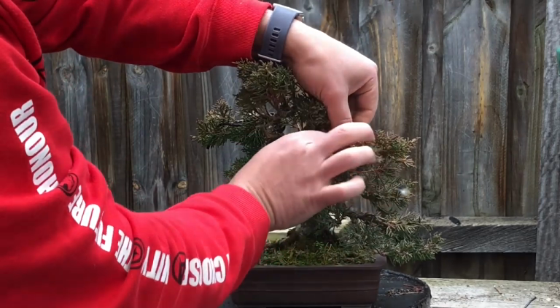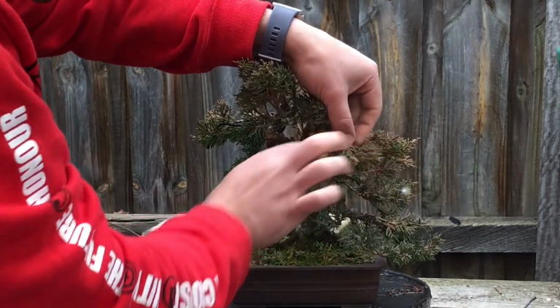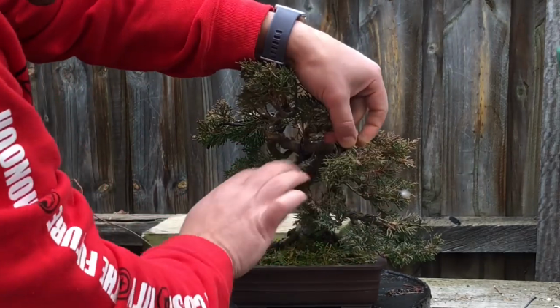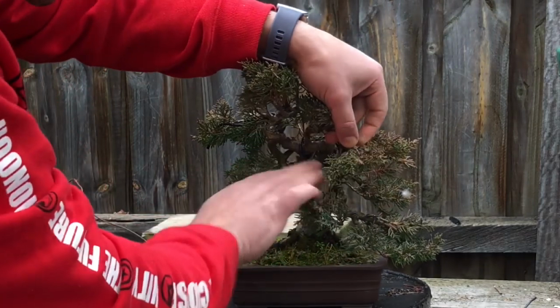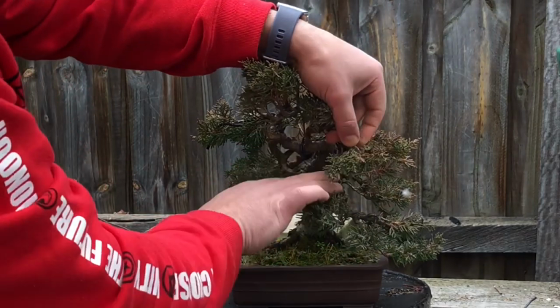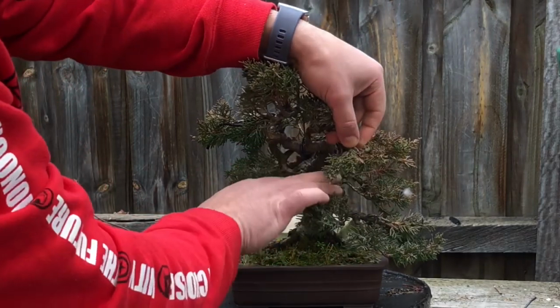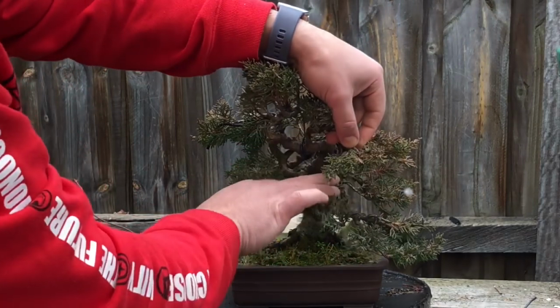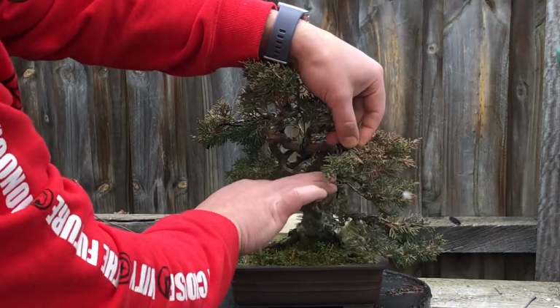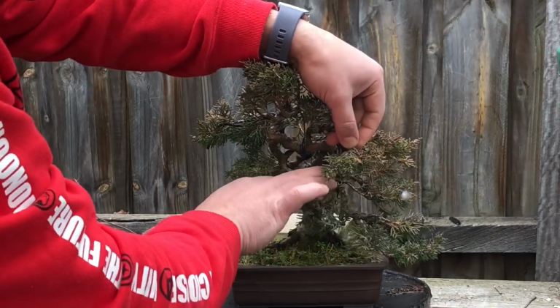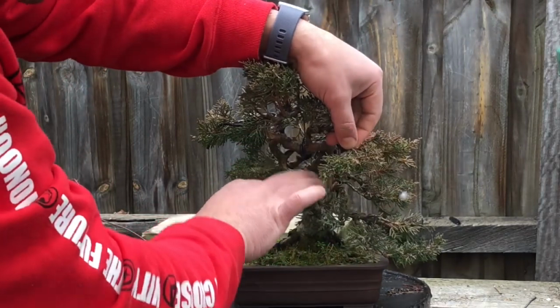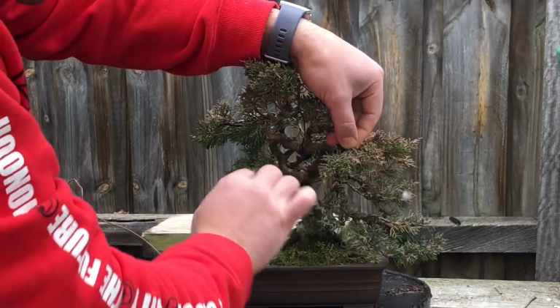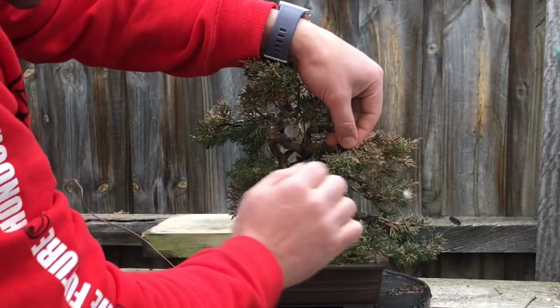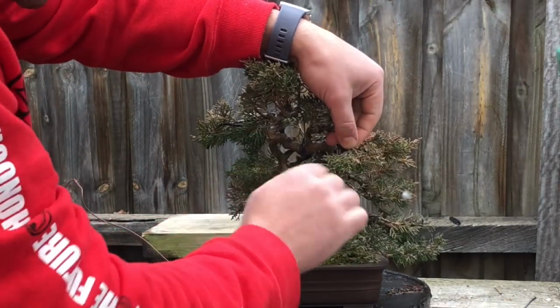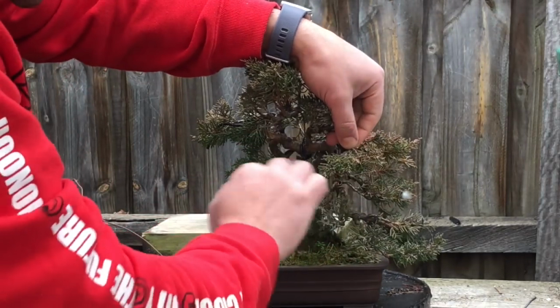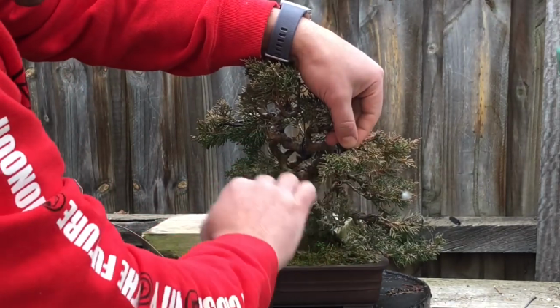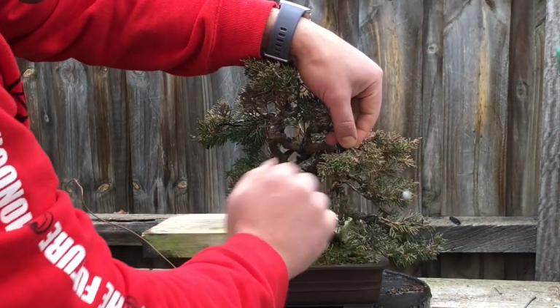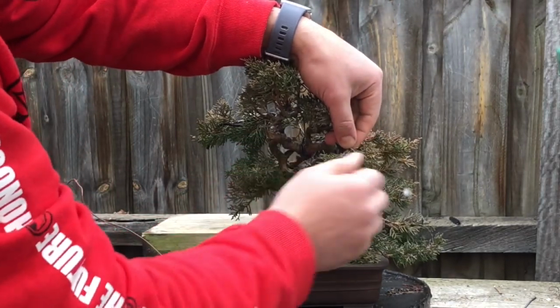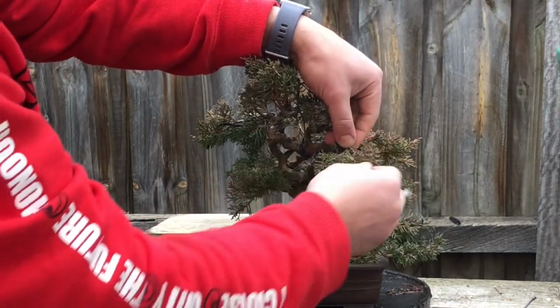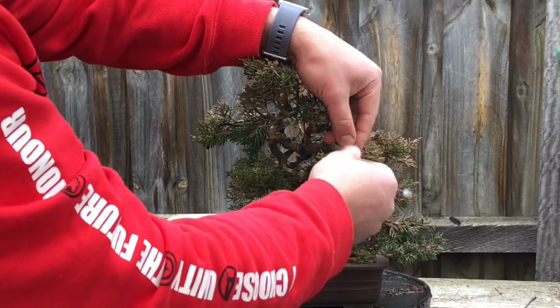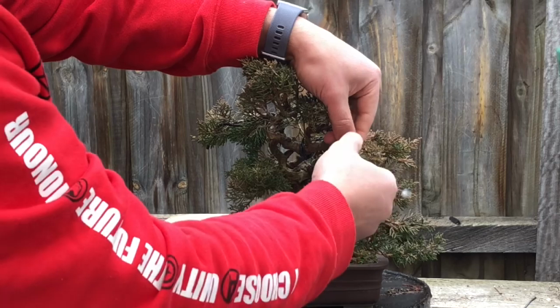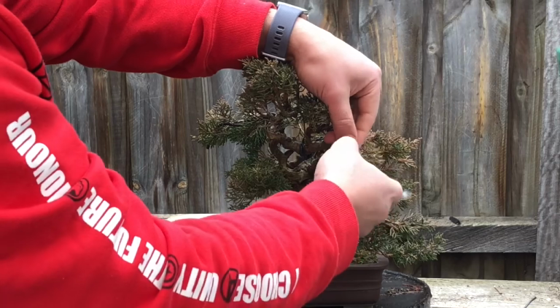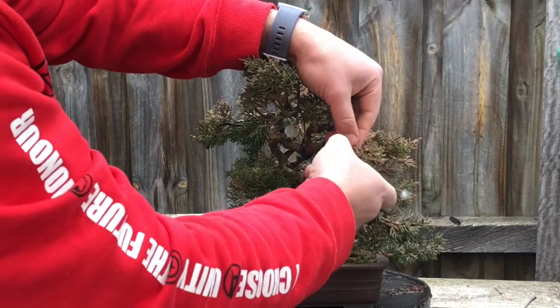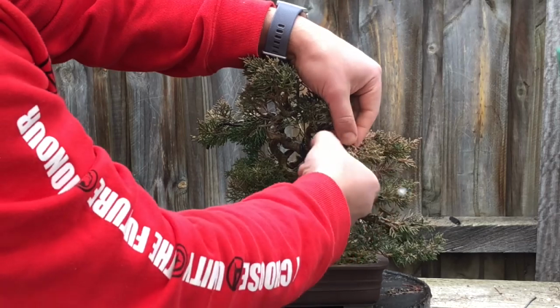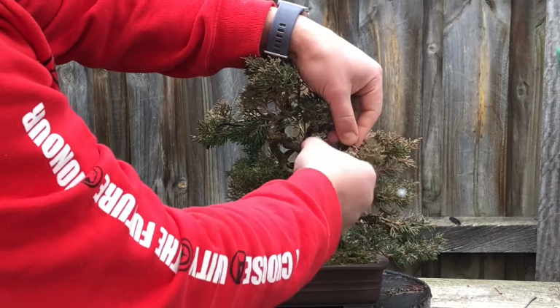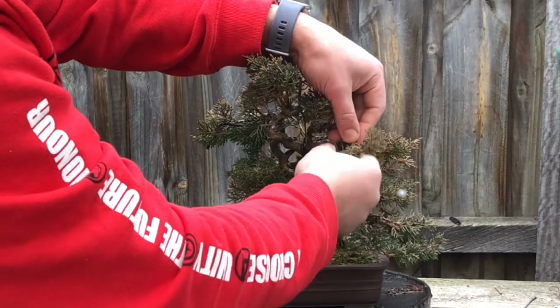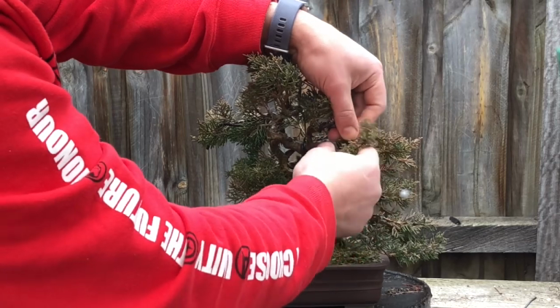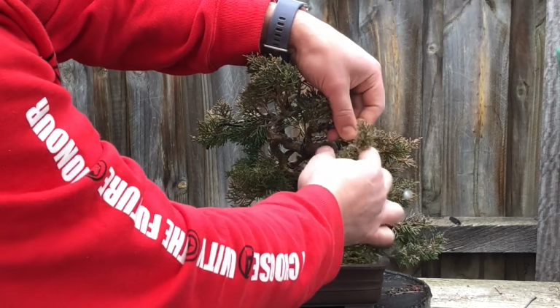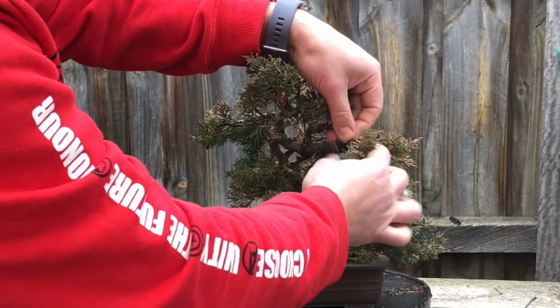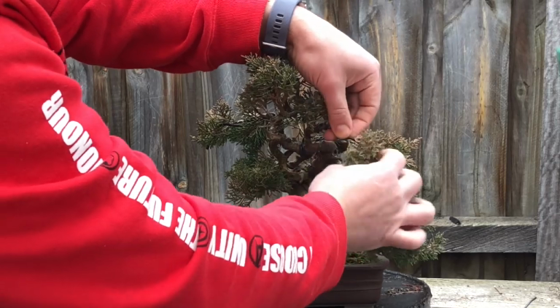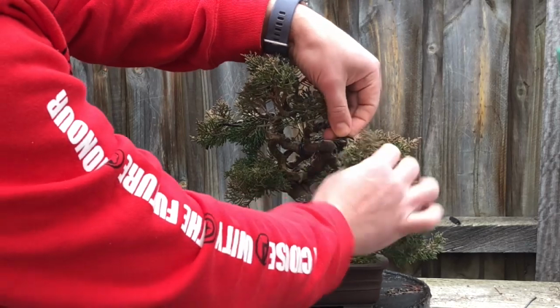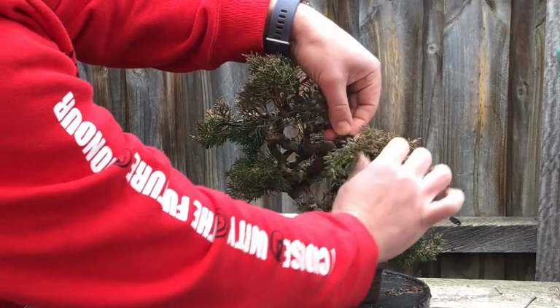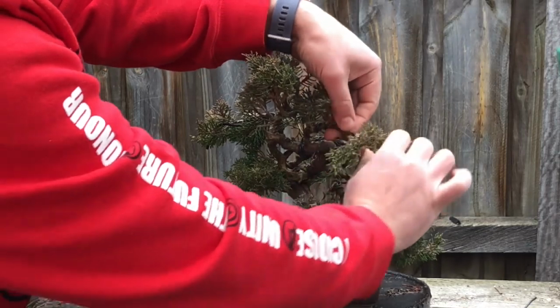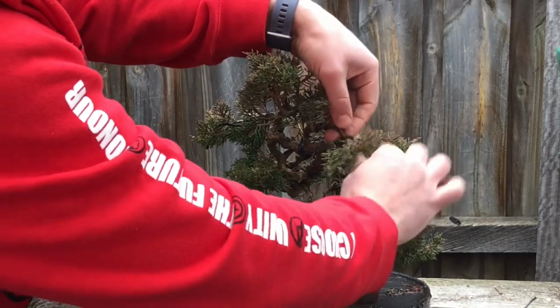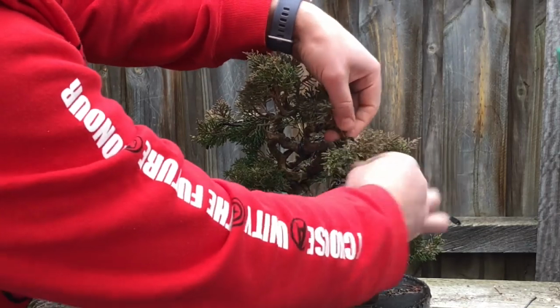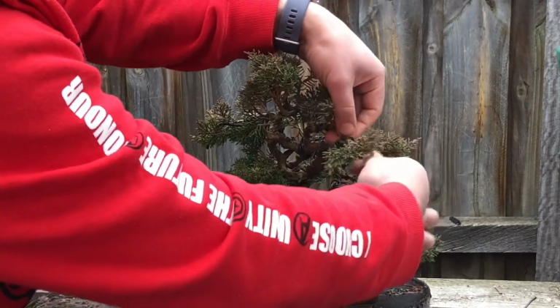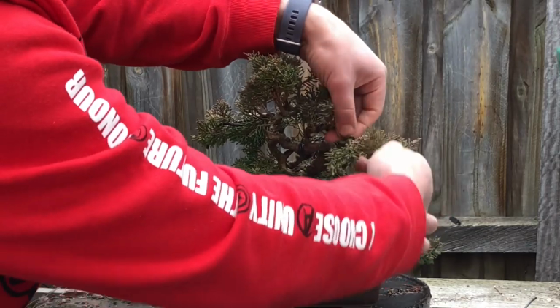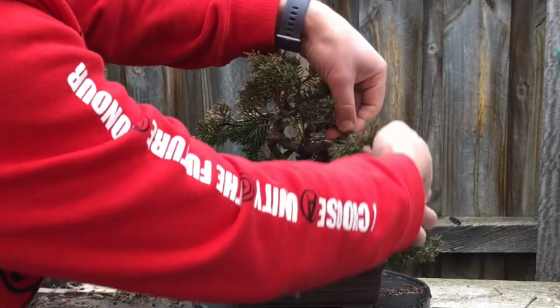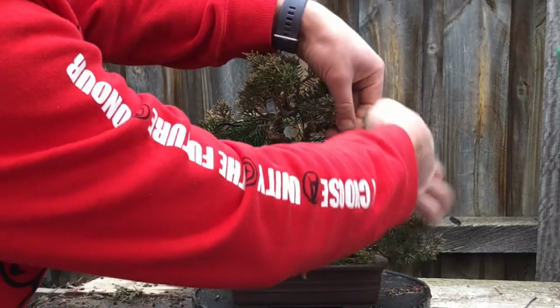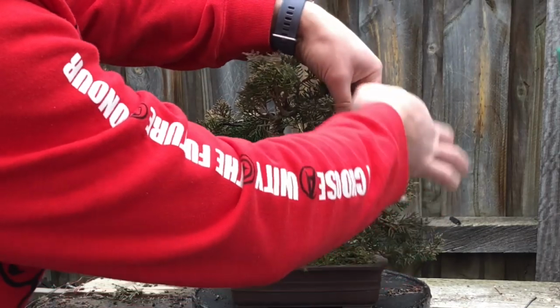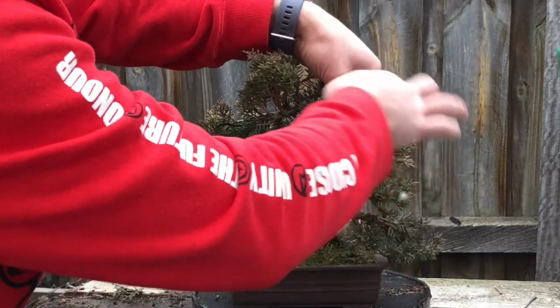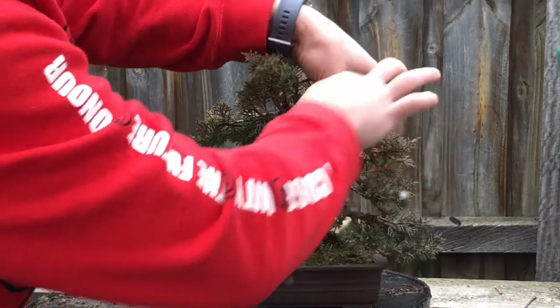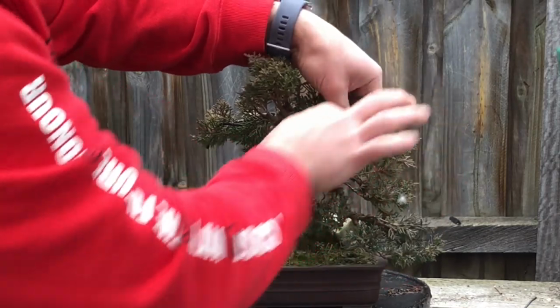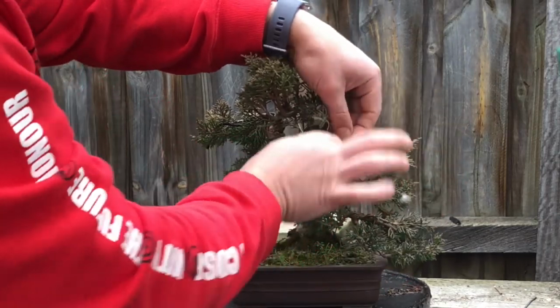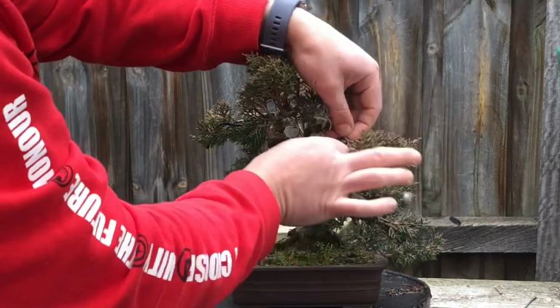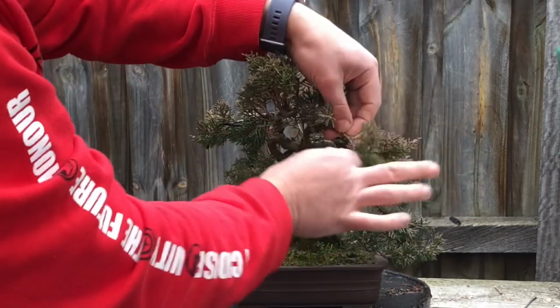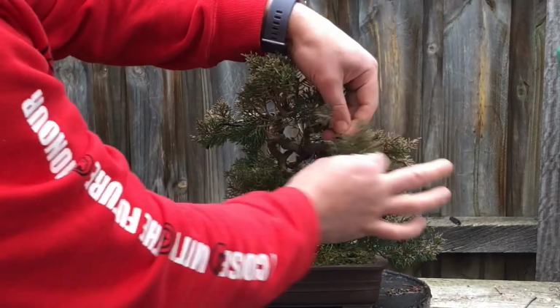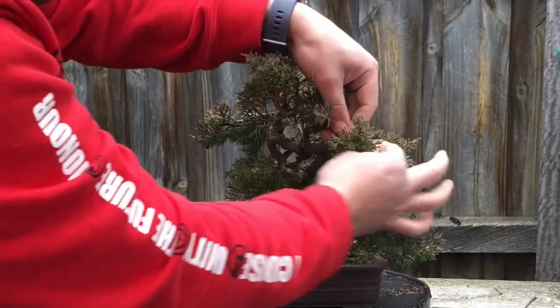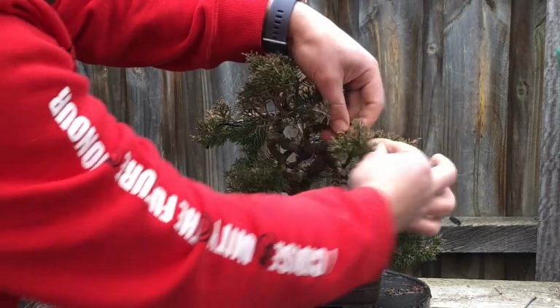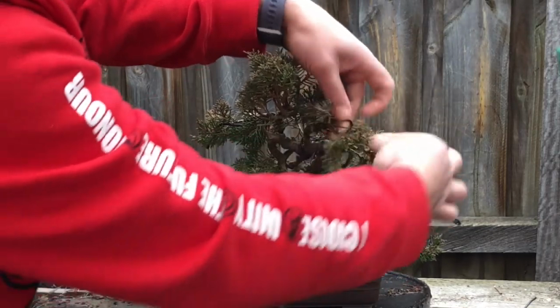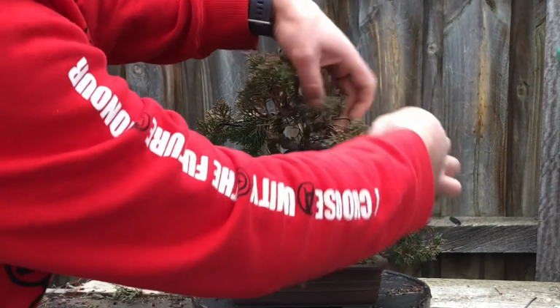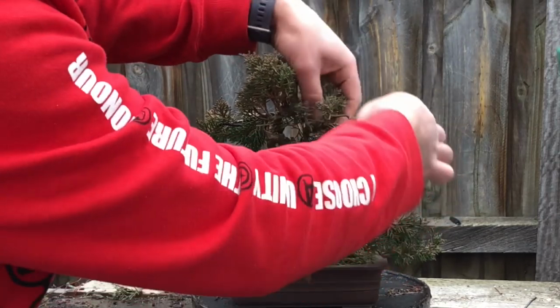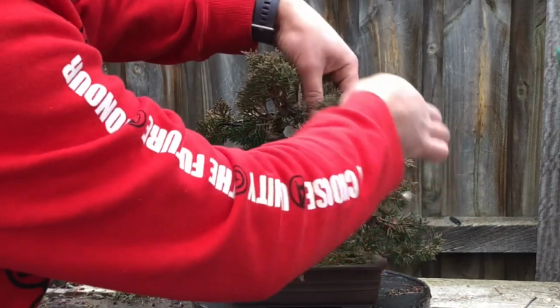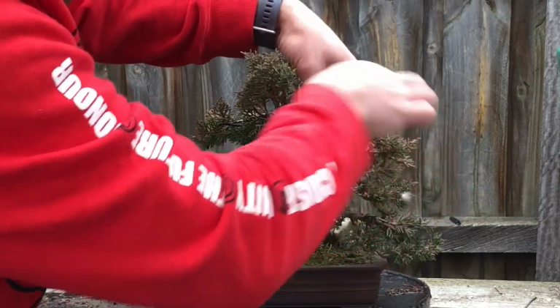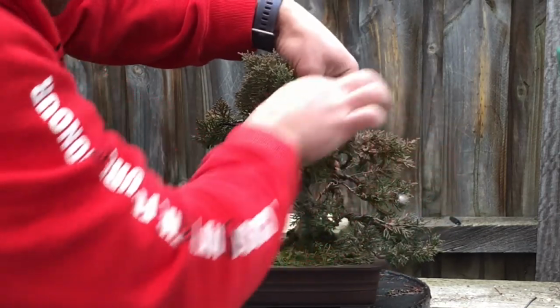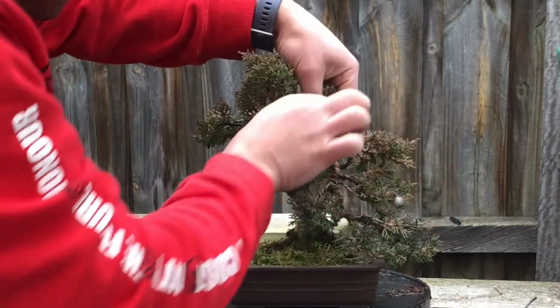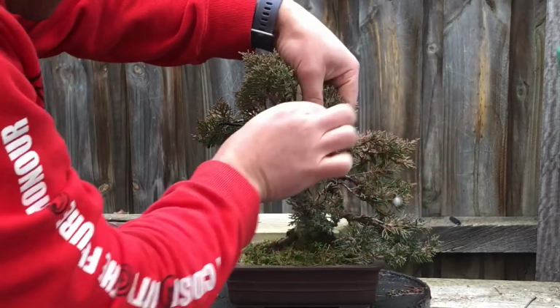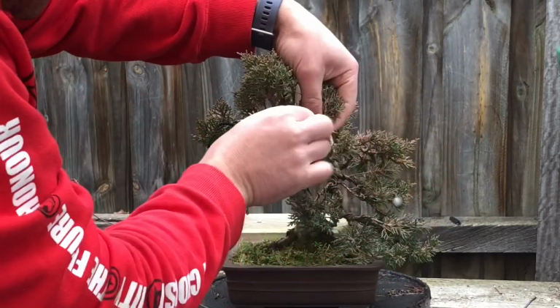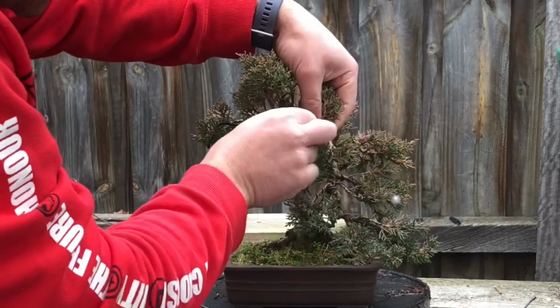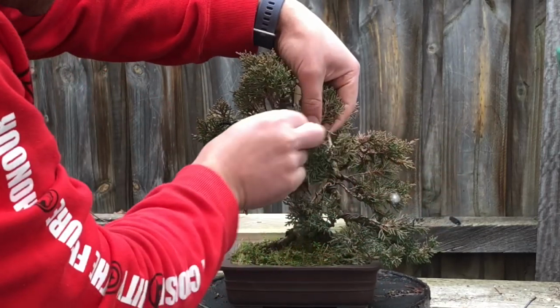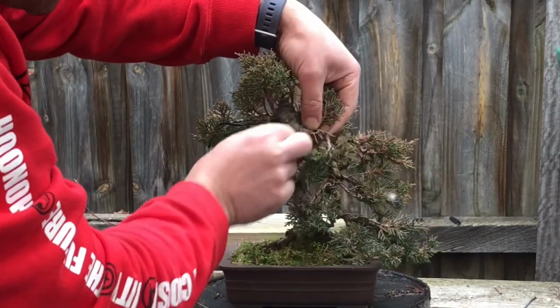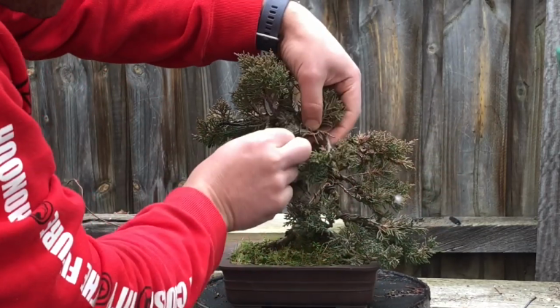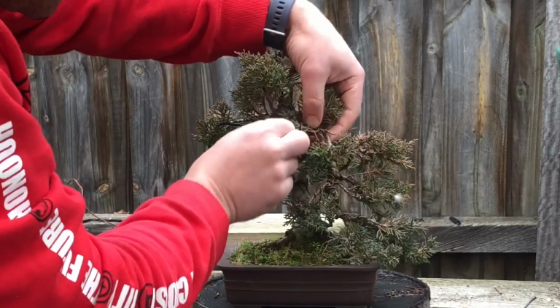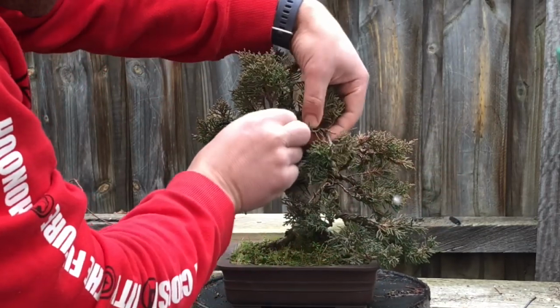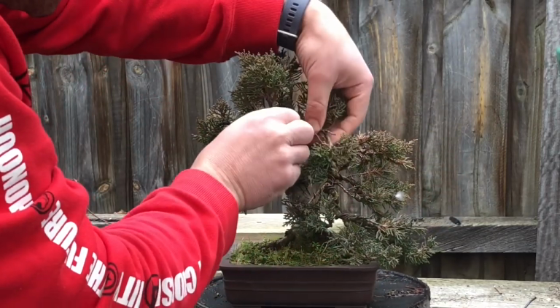So this blob branch, as I mentioned, has copper on it, but I'll check it. Make sure it's all in good order and it's not cutting in too much.